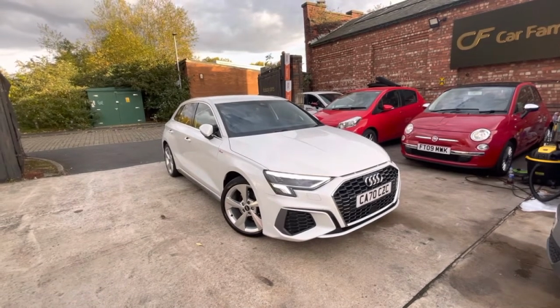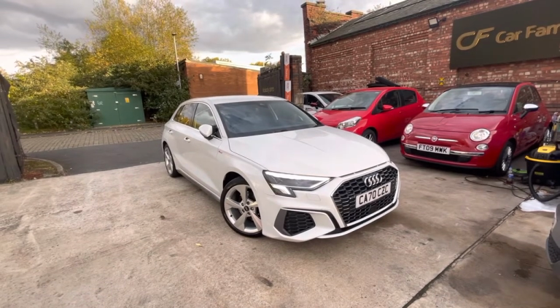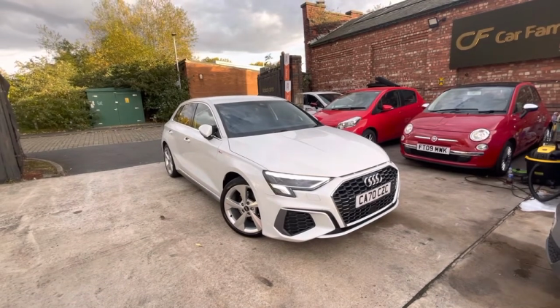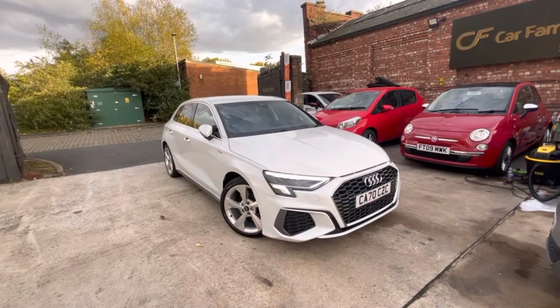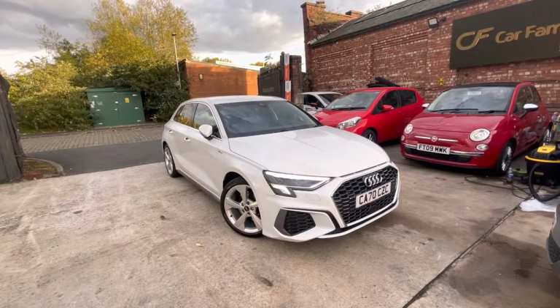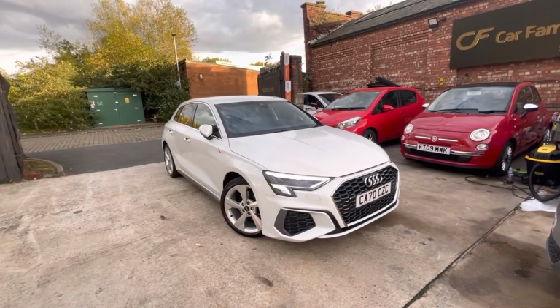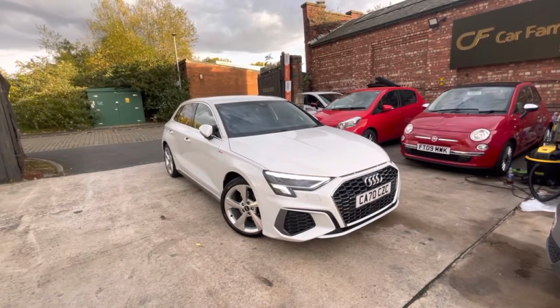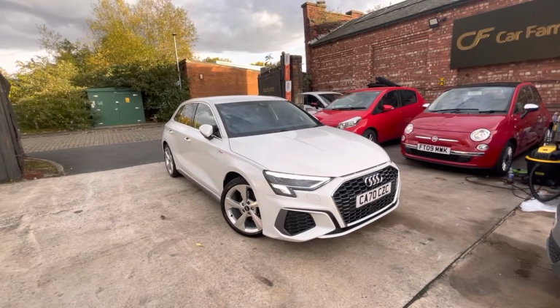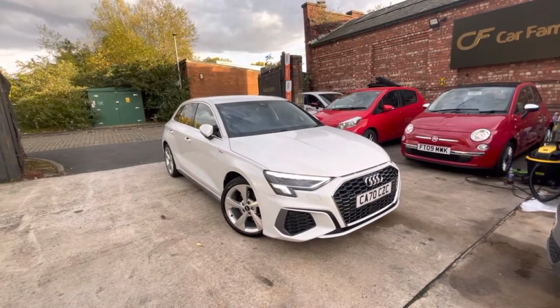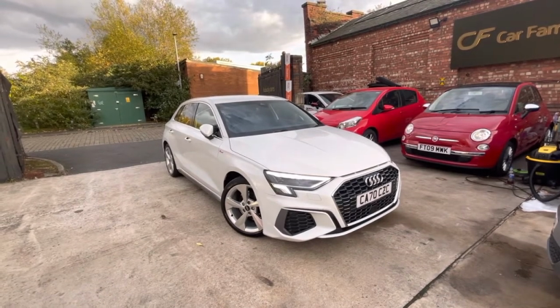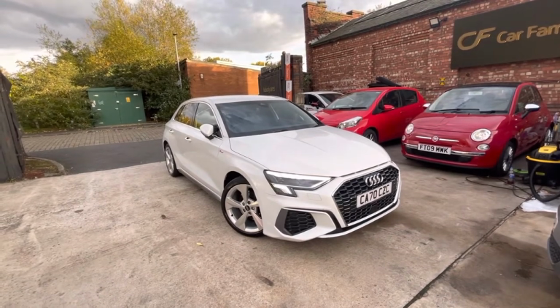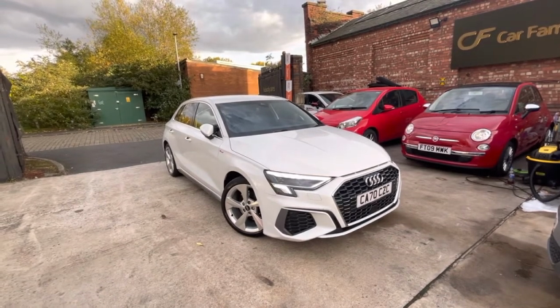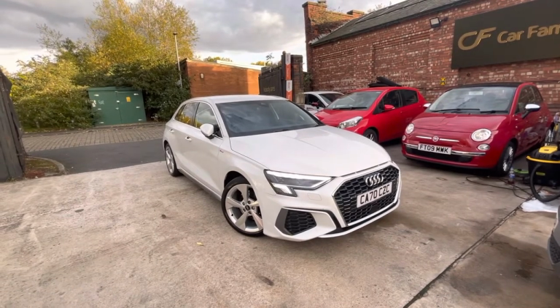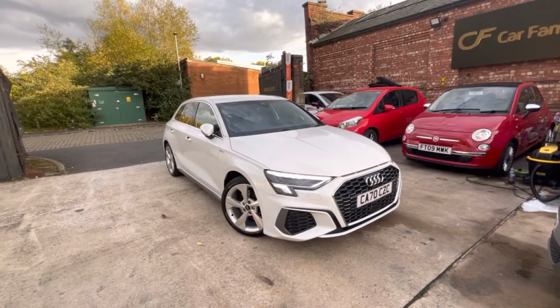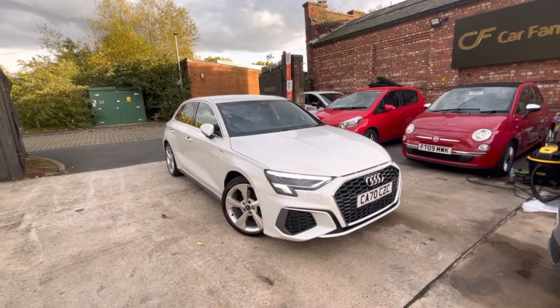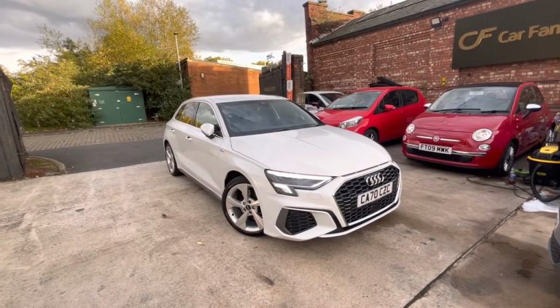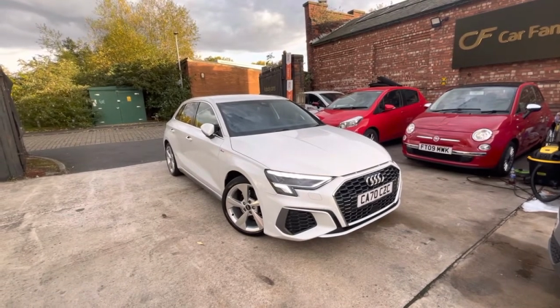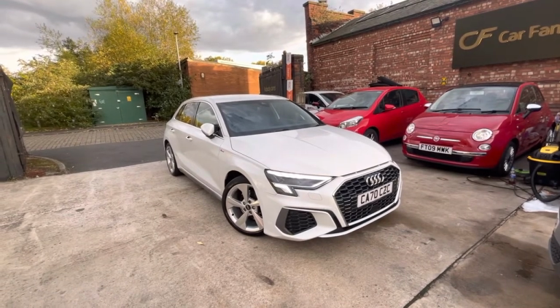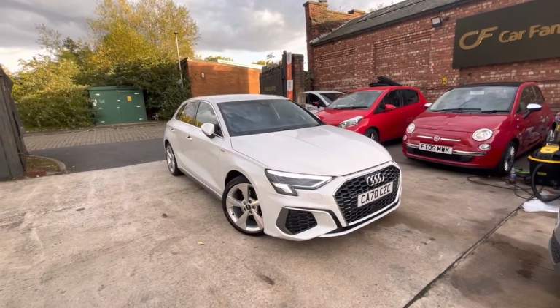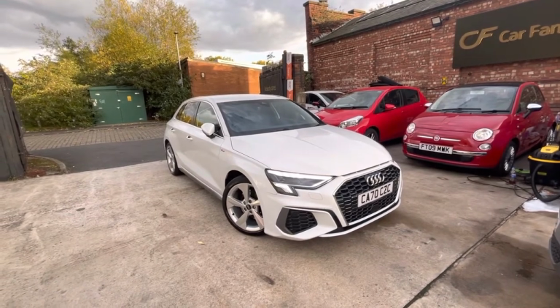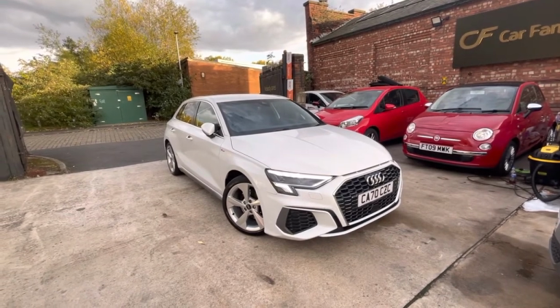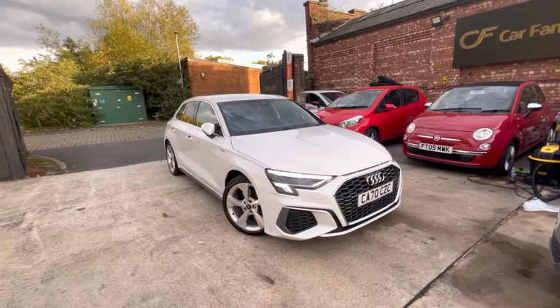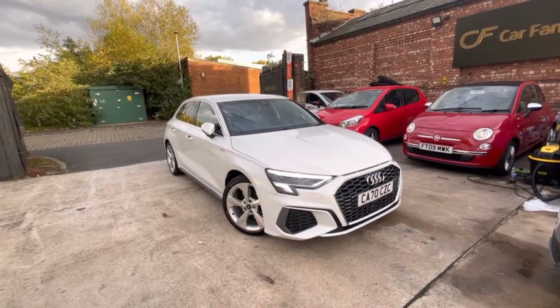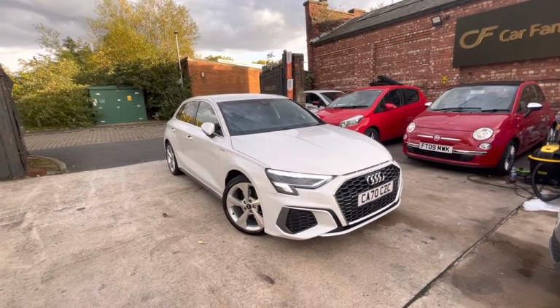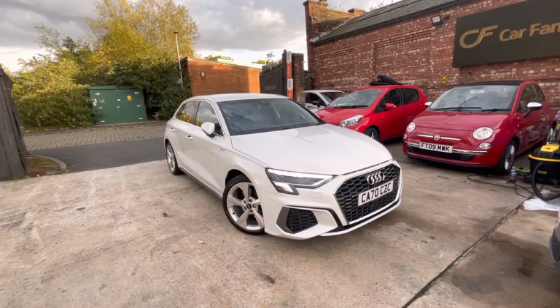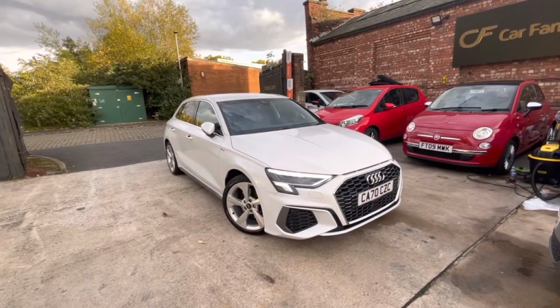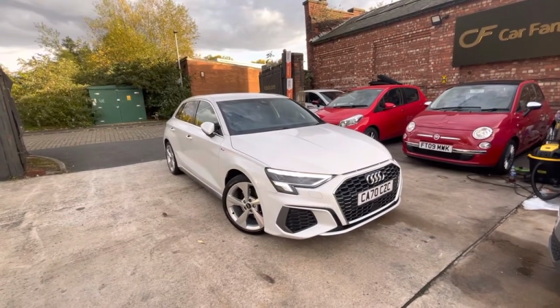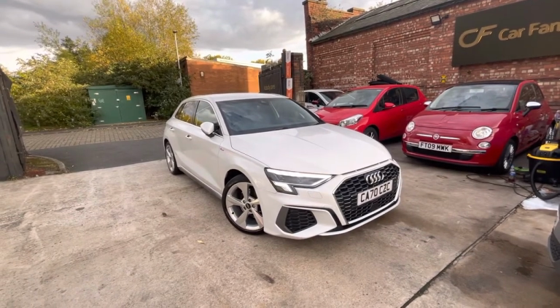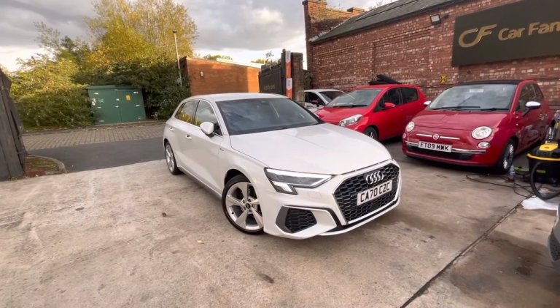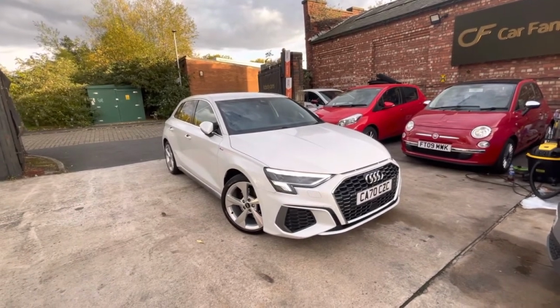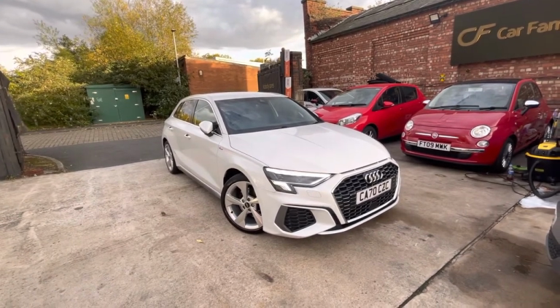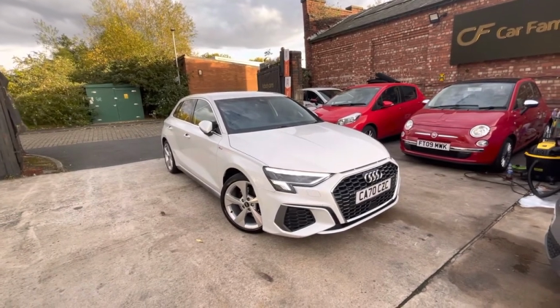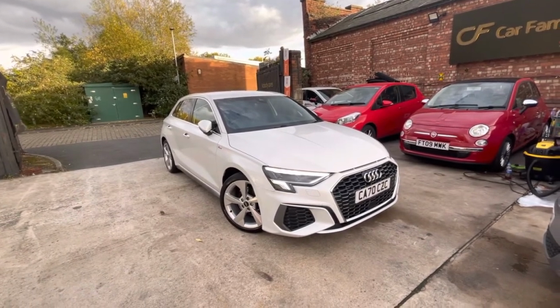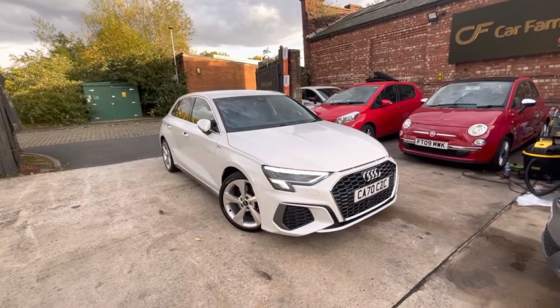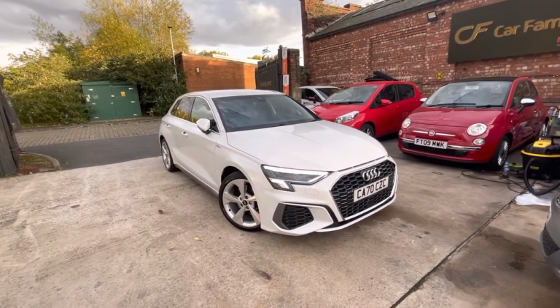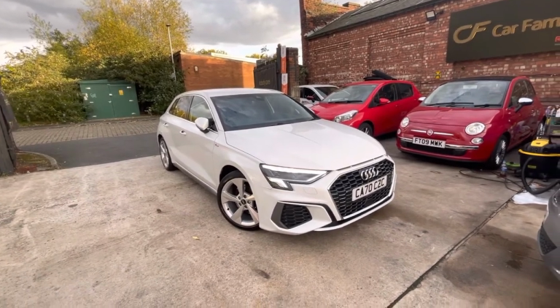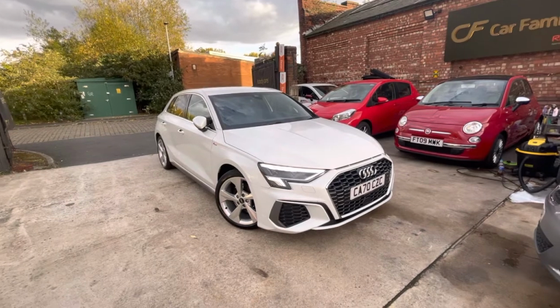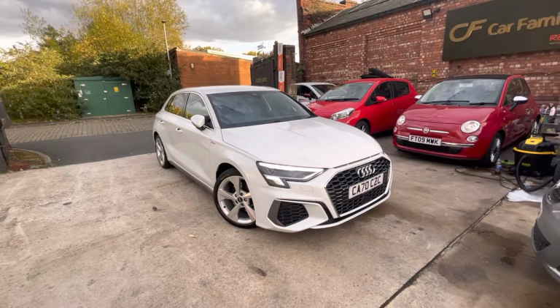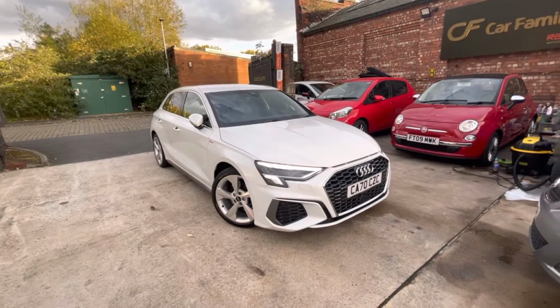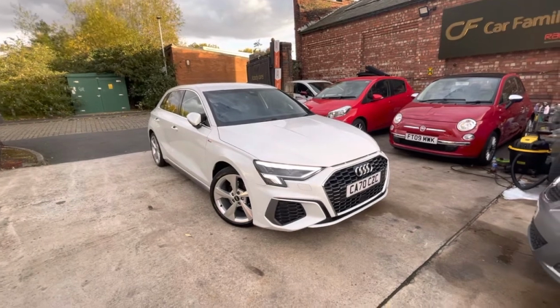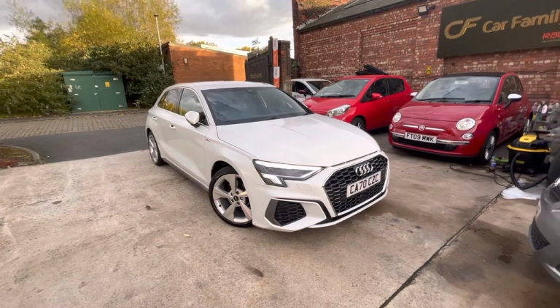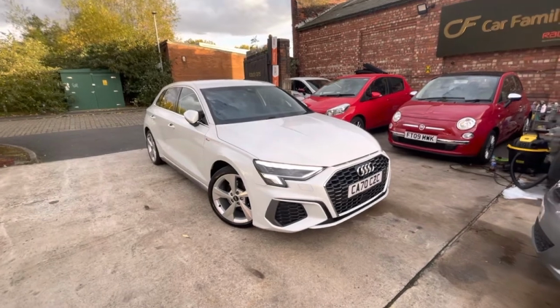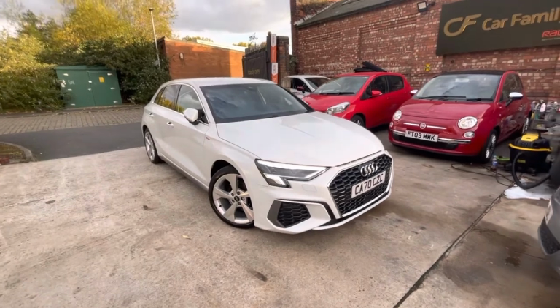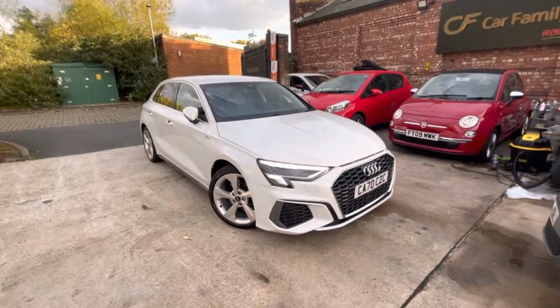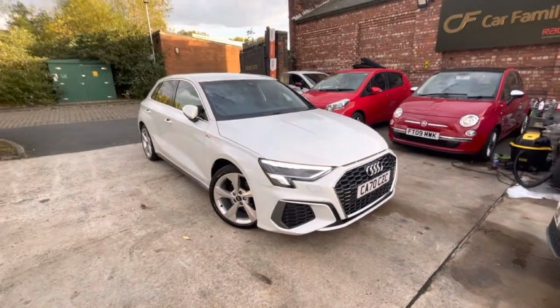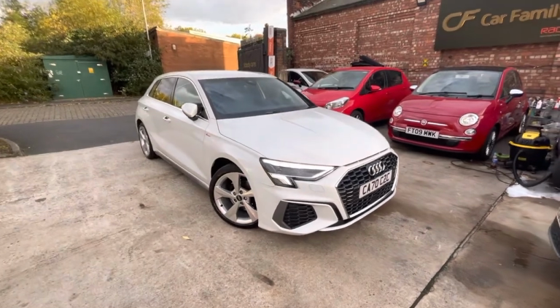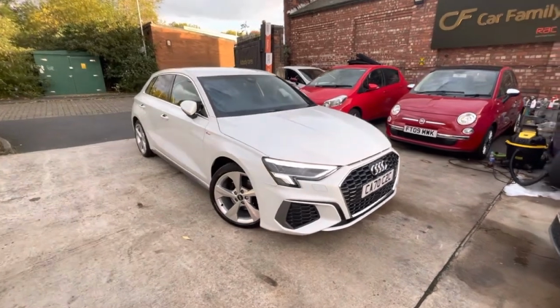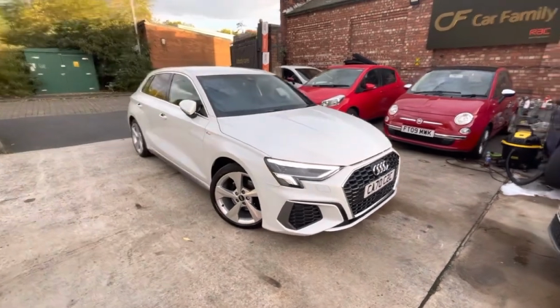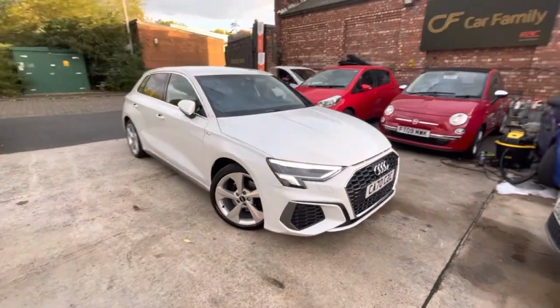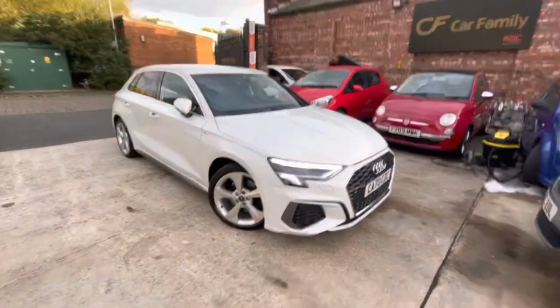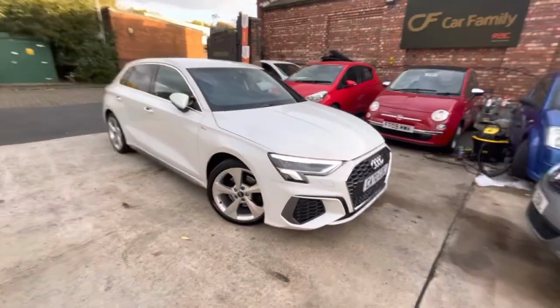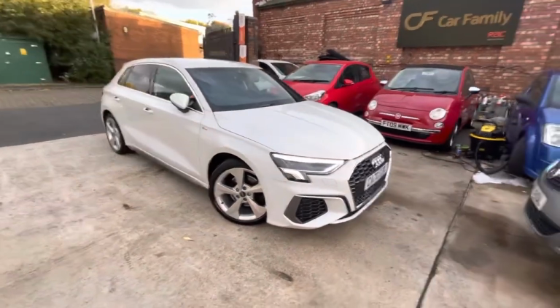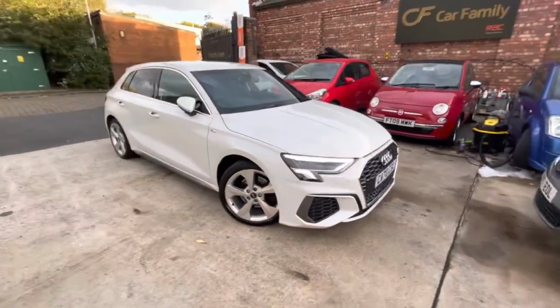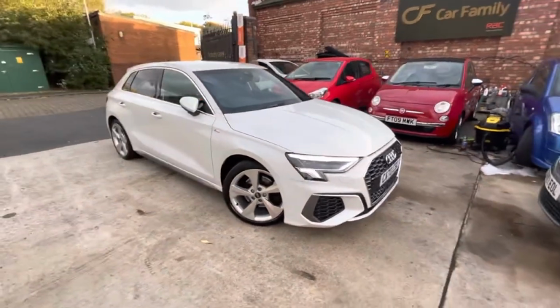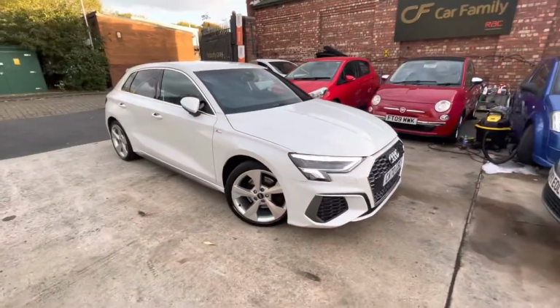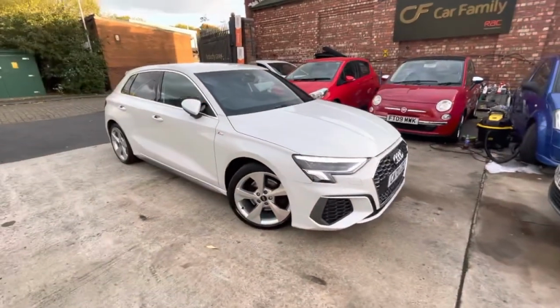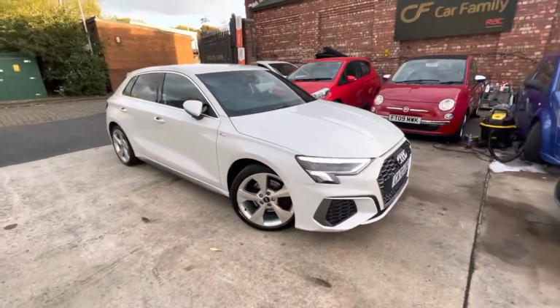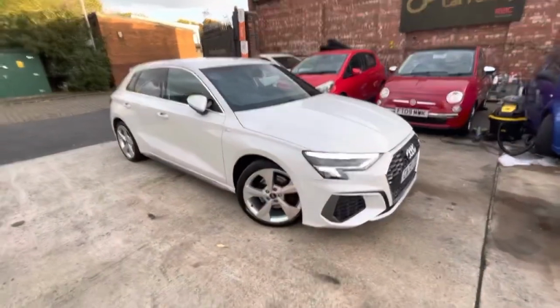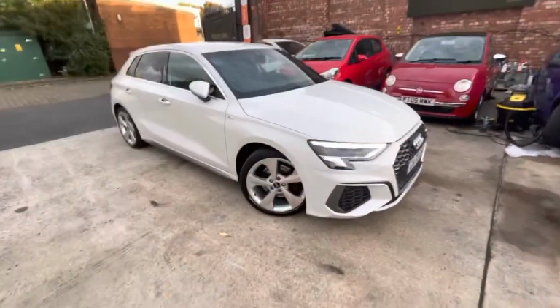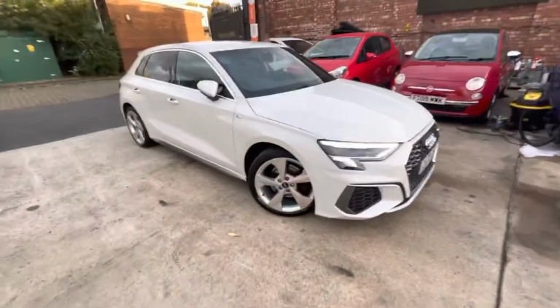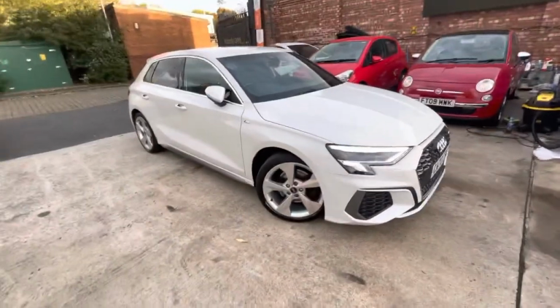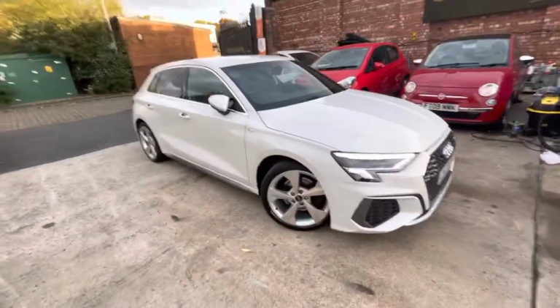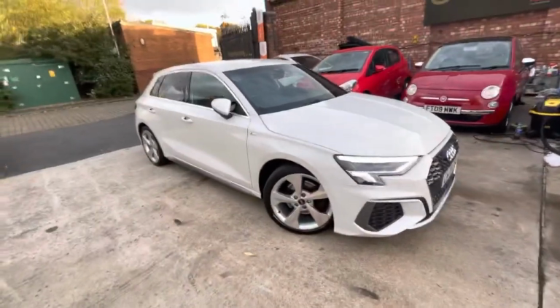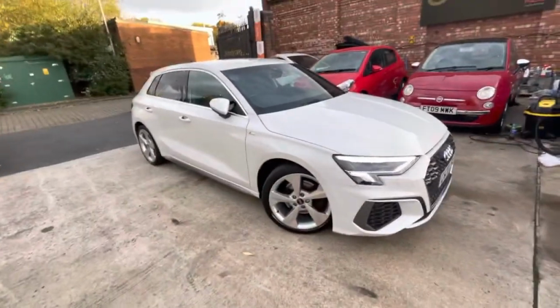The car comes with full service history, and it's in pretty much perfect condition.